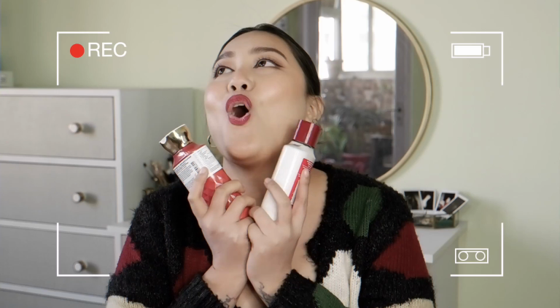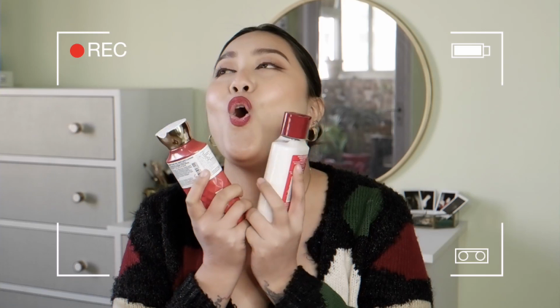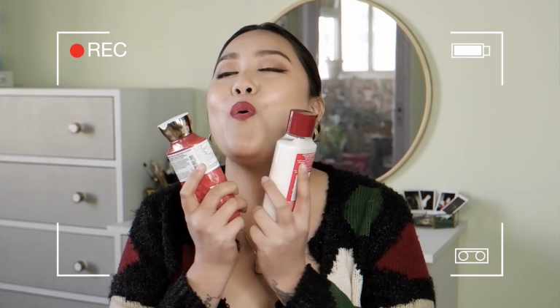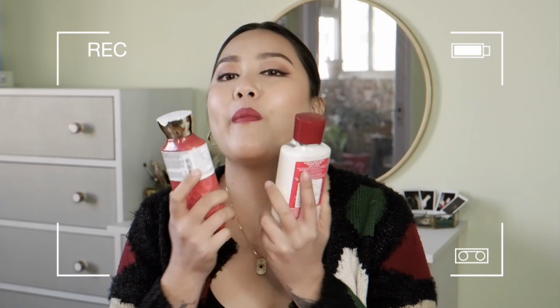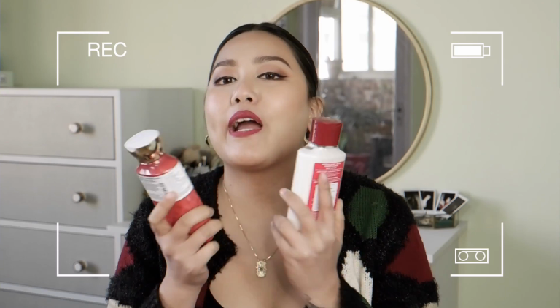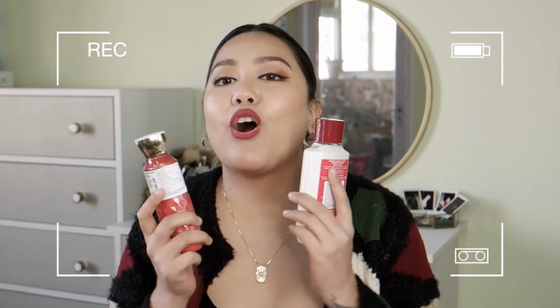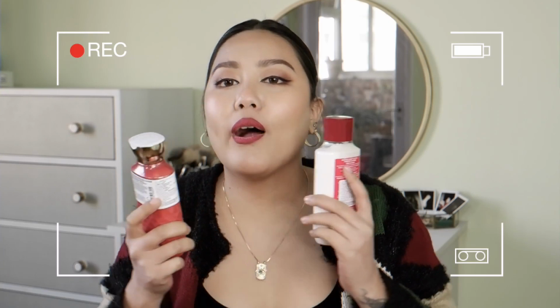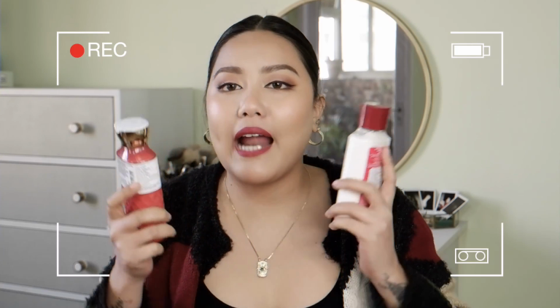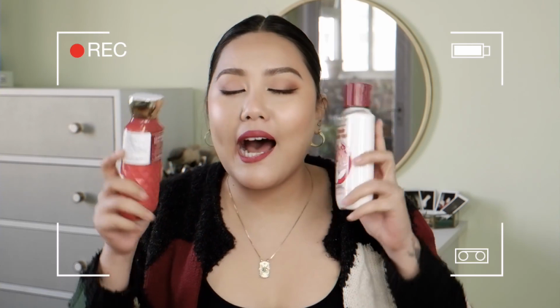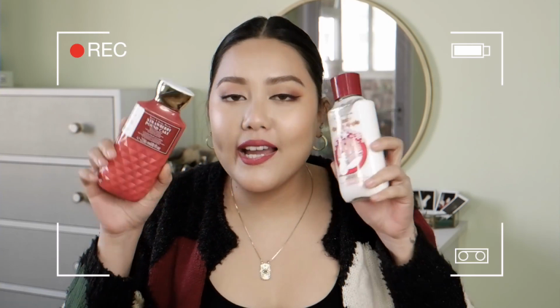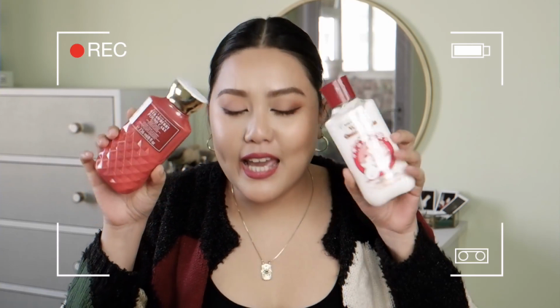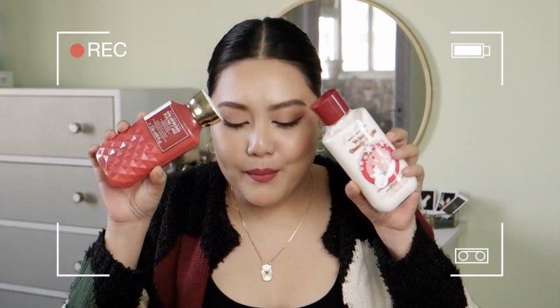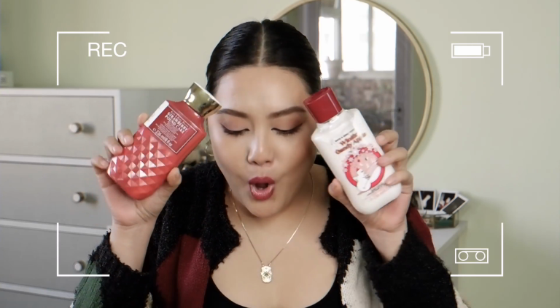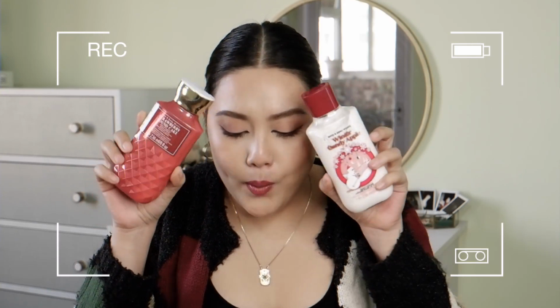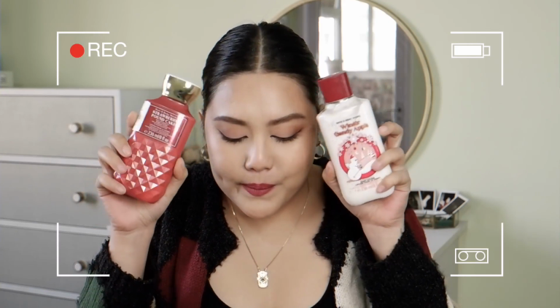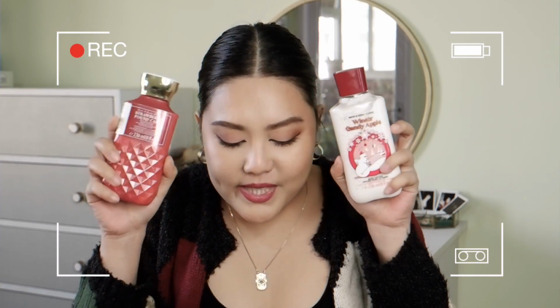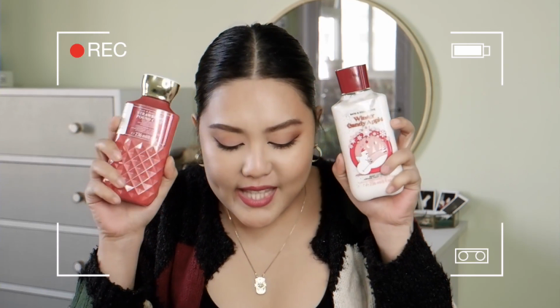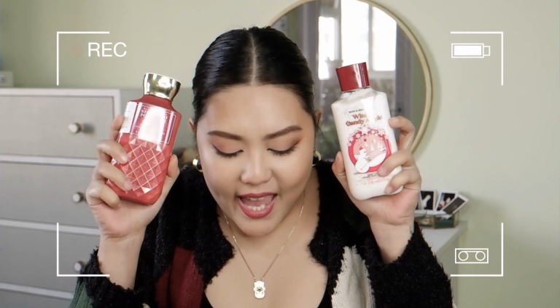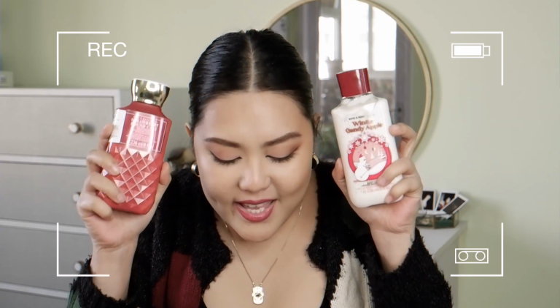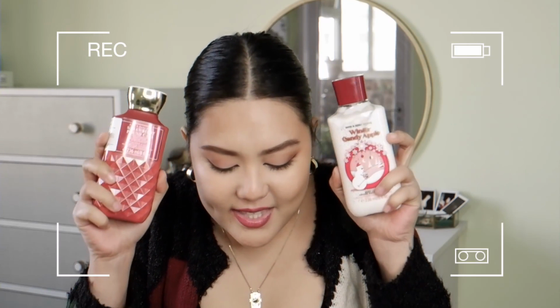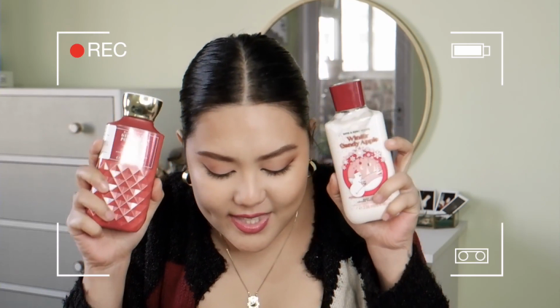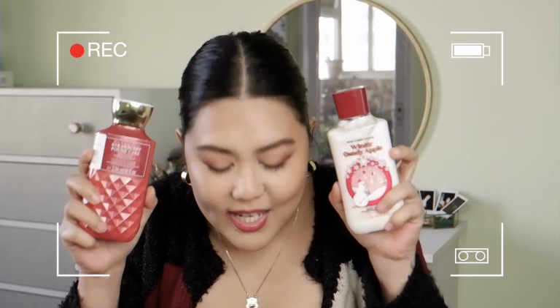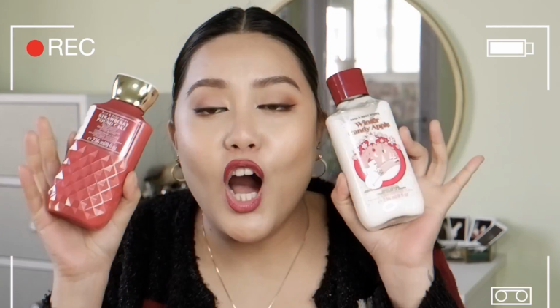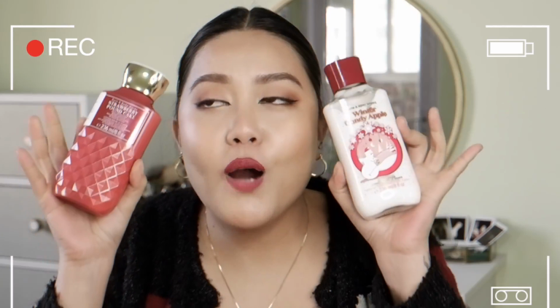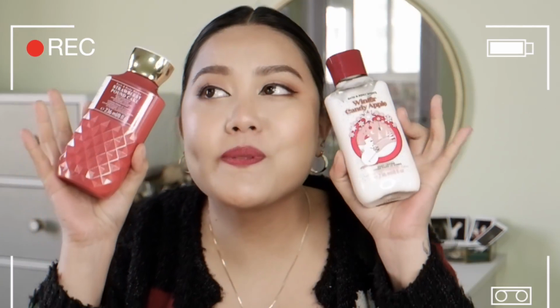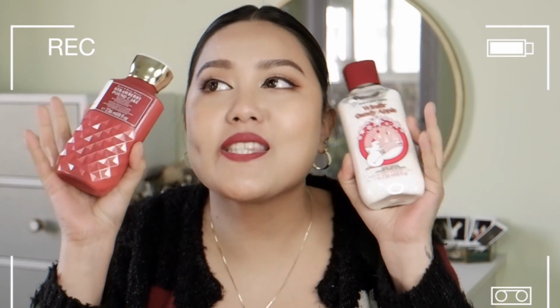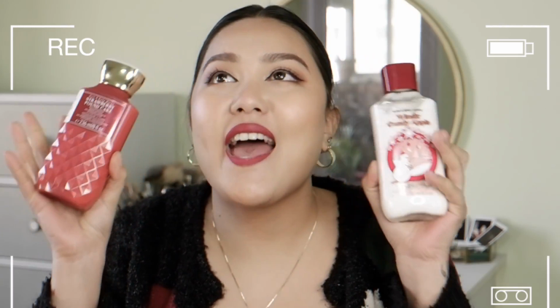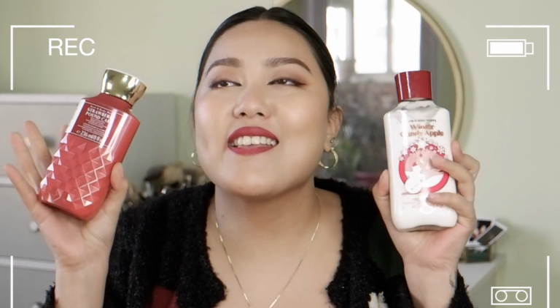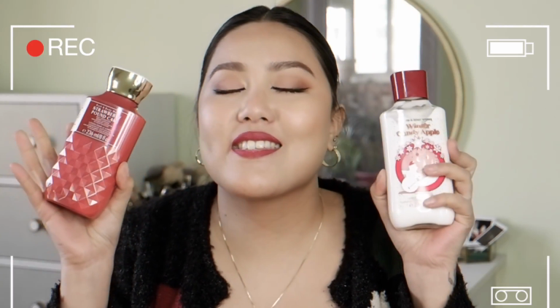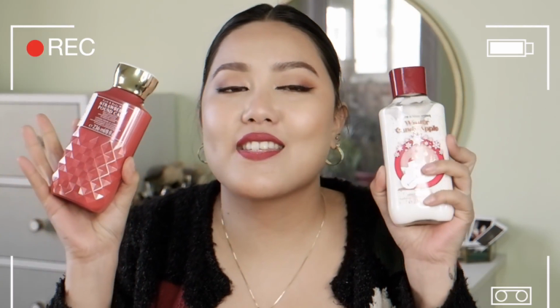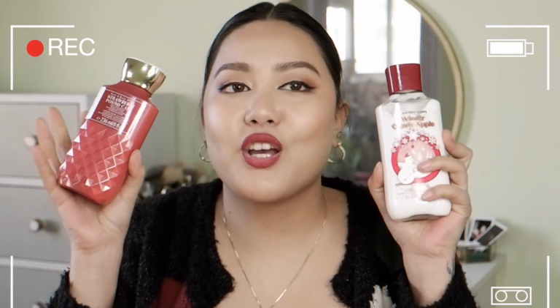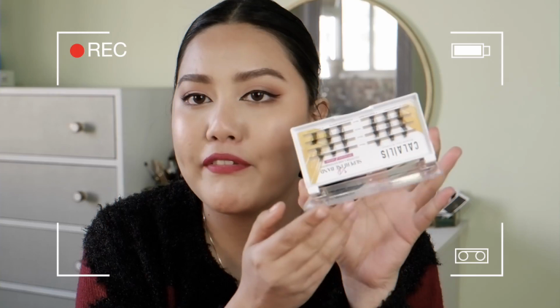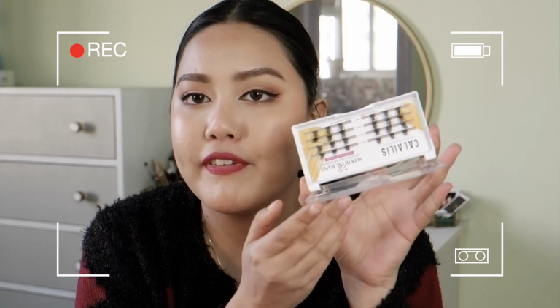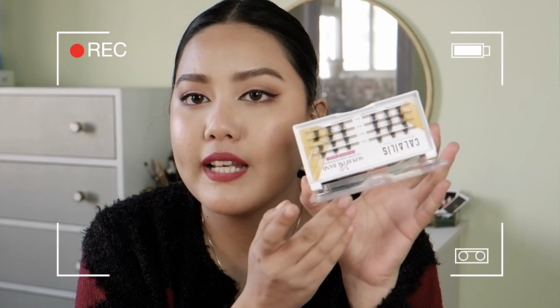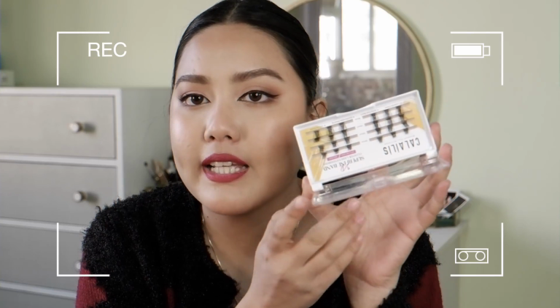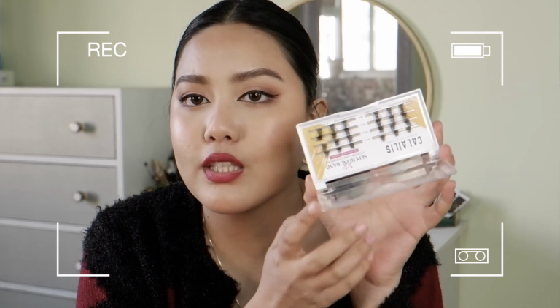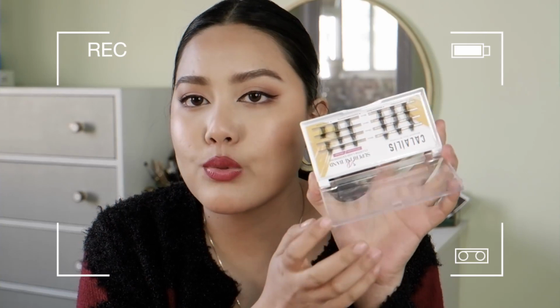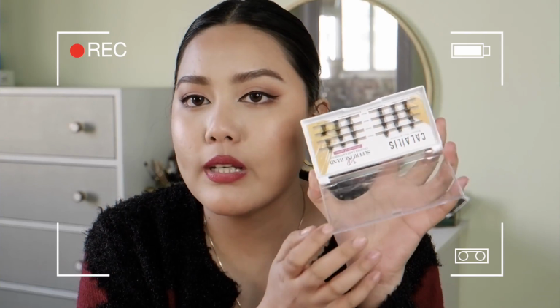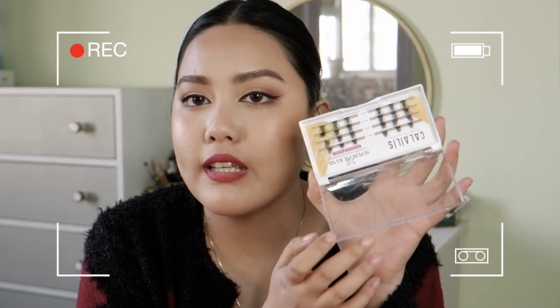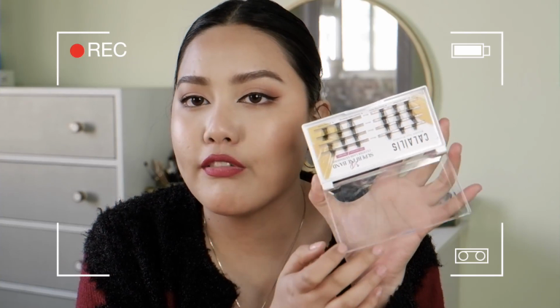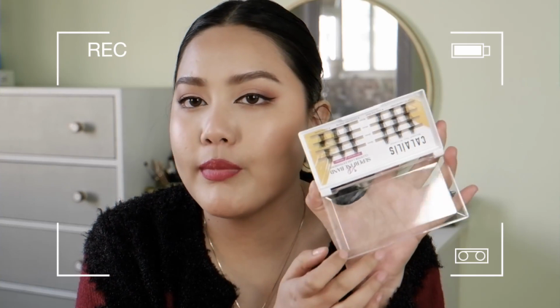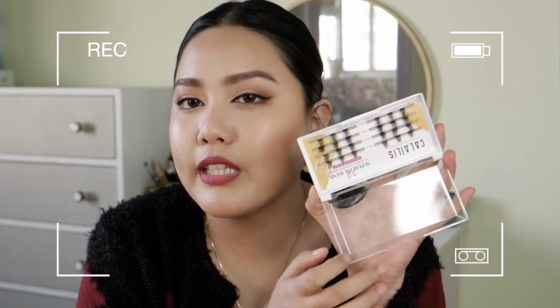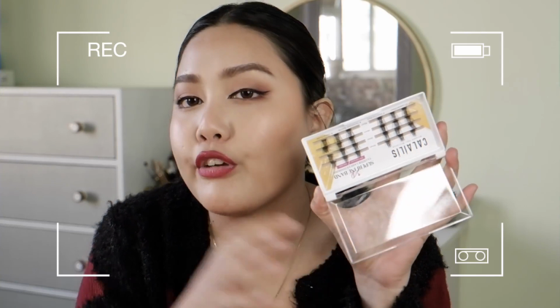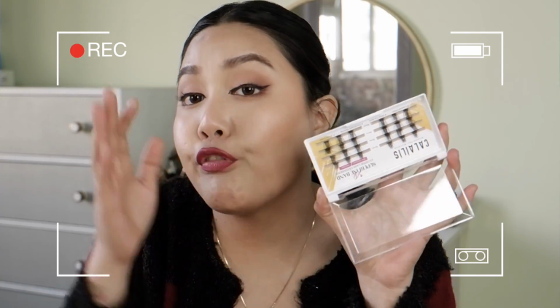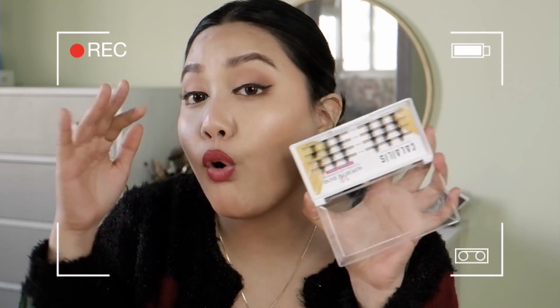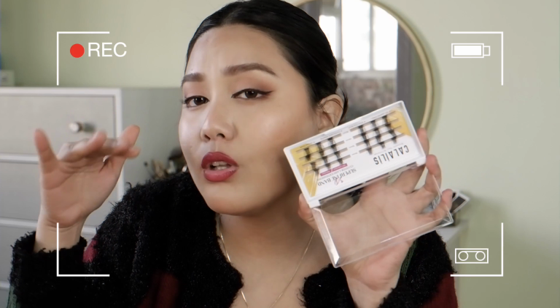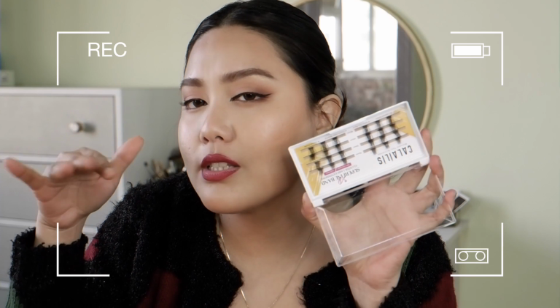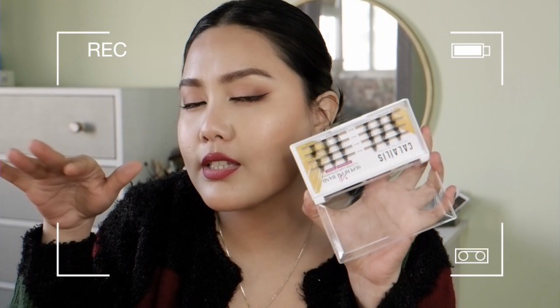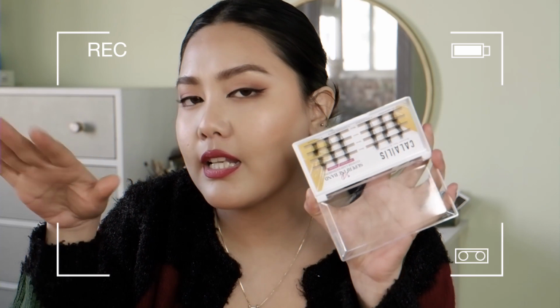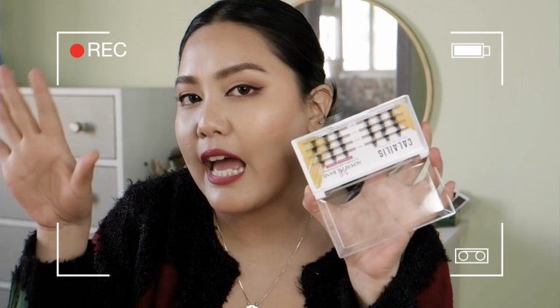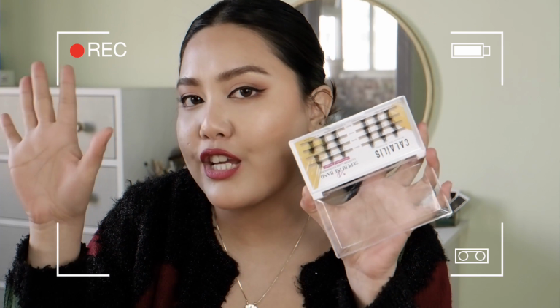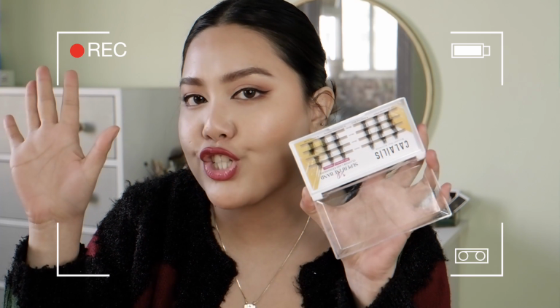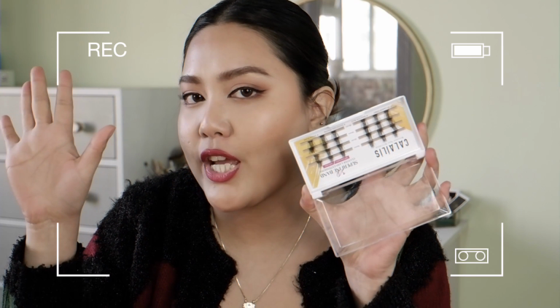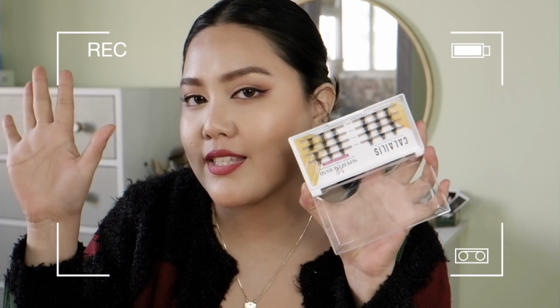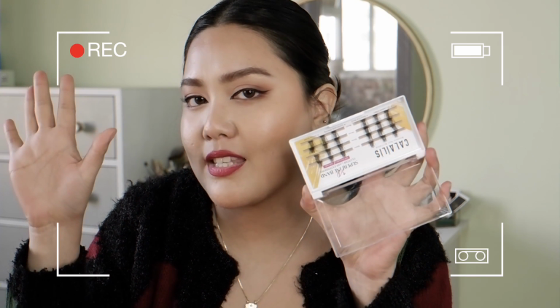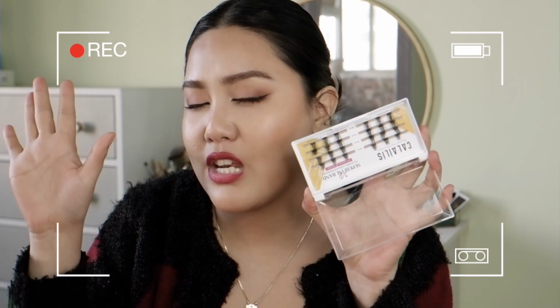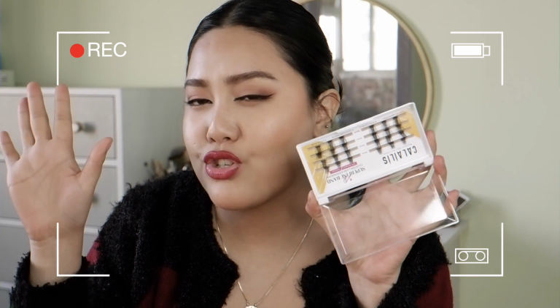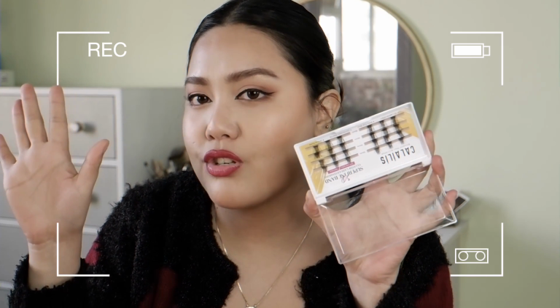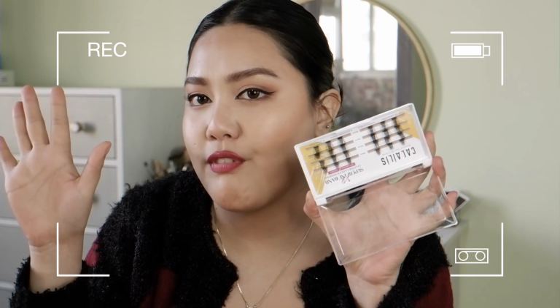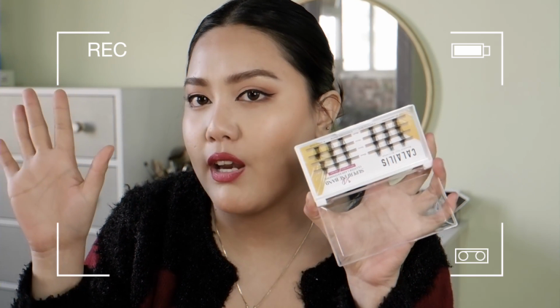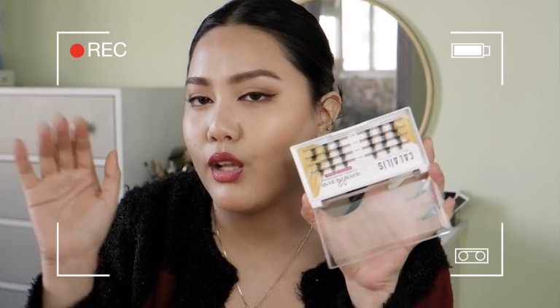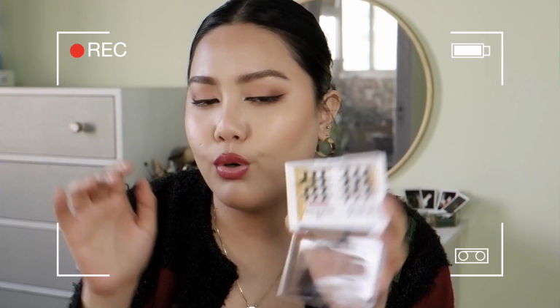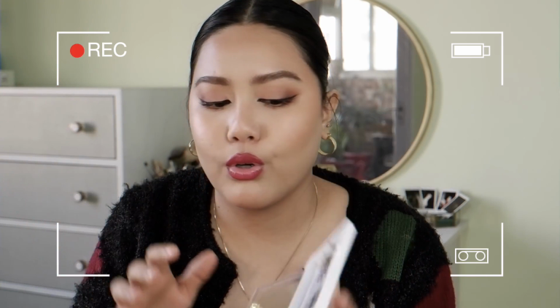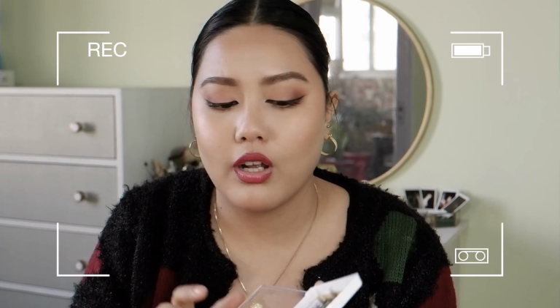Oh my god, I am obsessed! I feel like this will give me that false lash extension look.